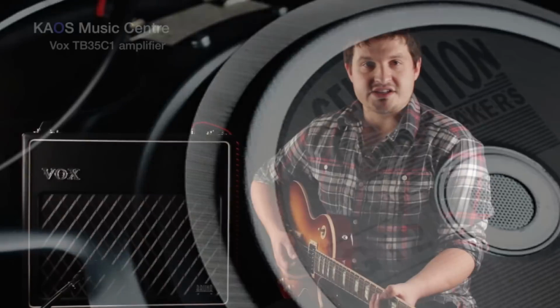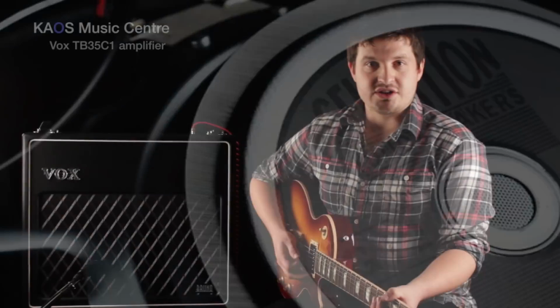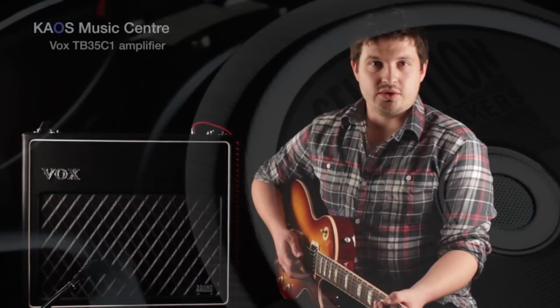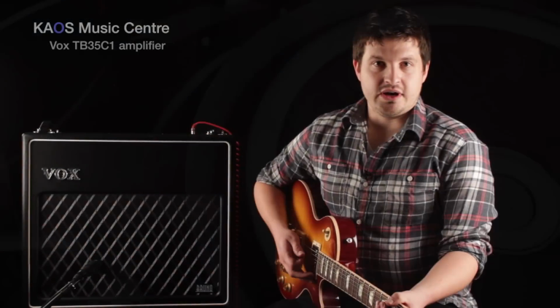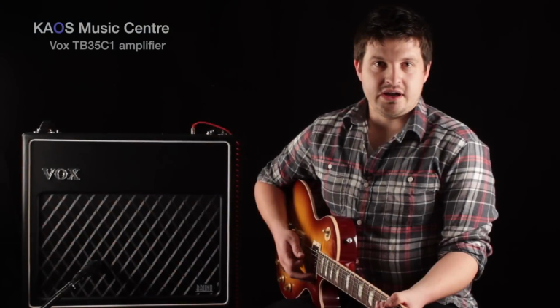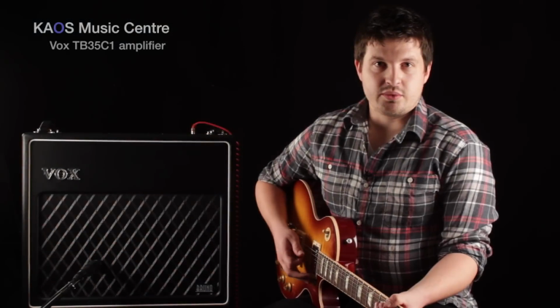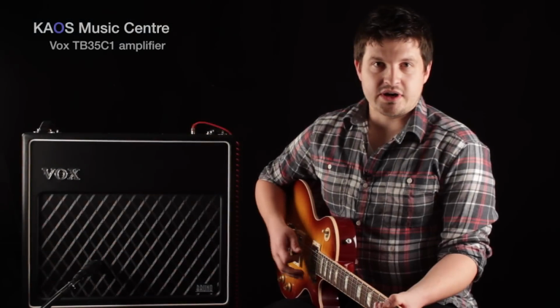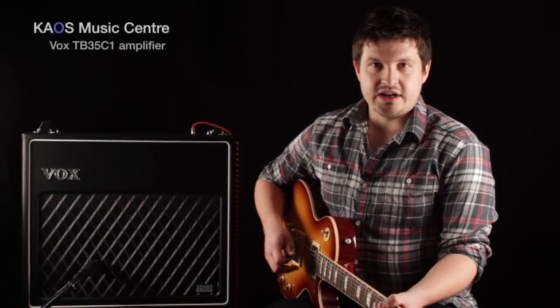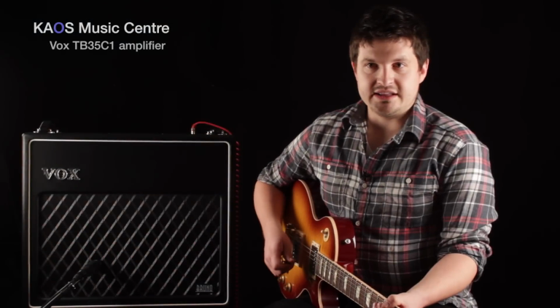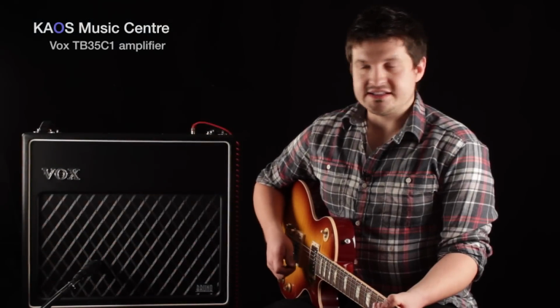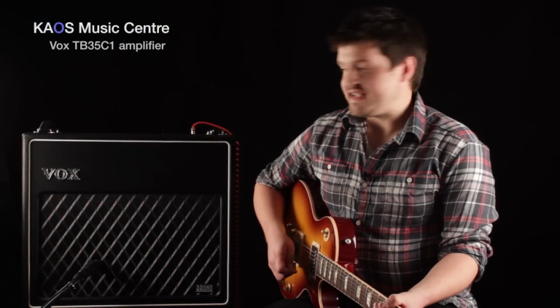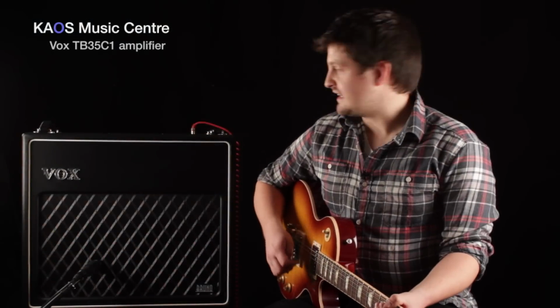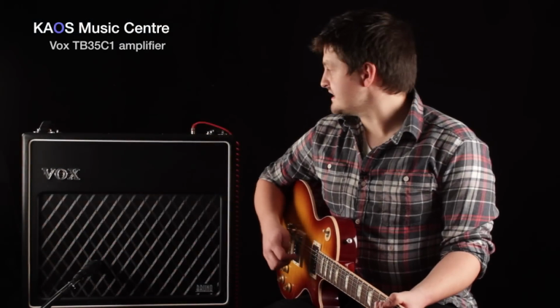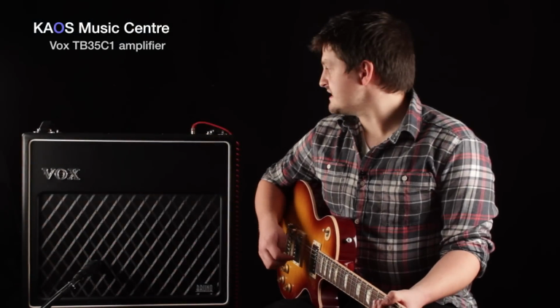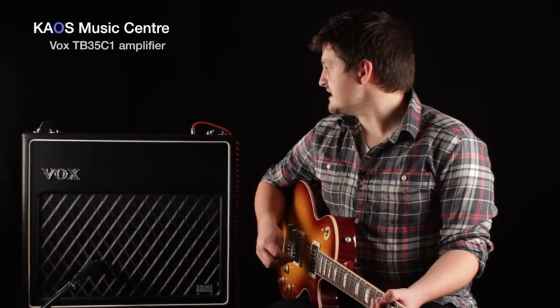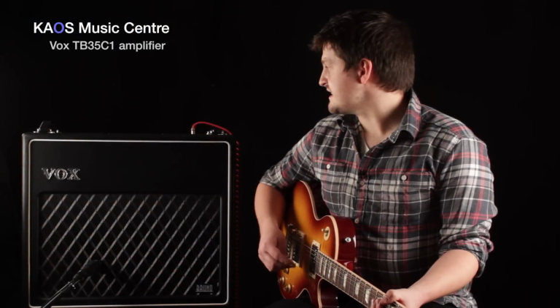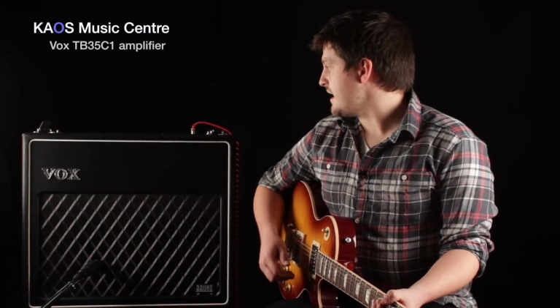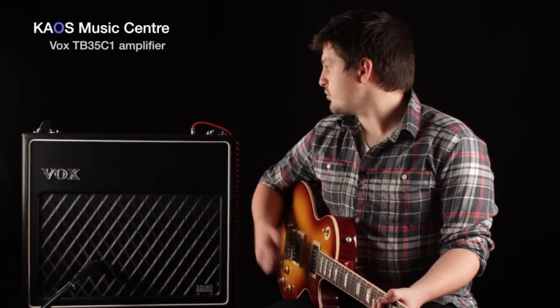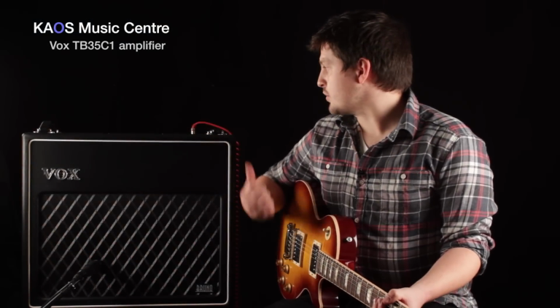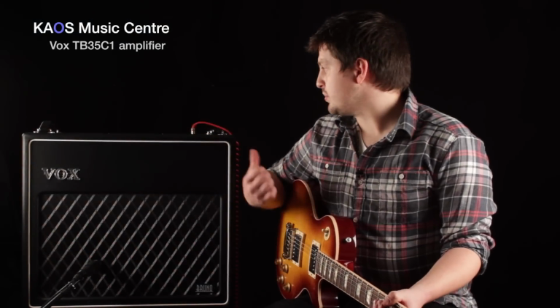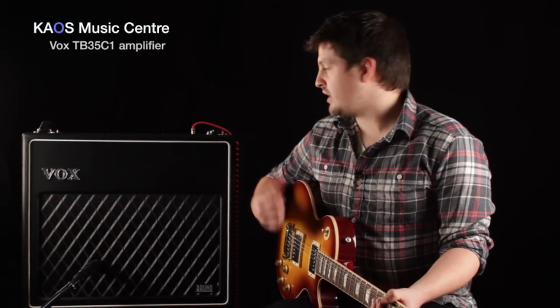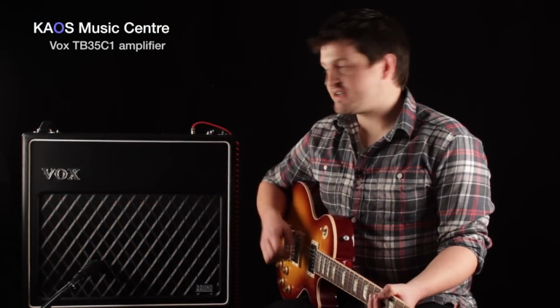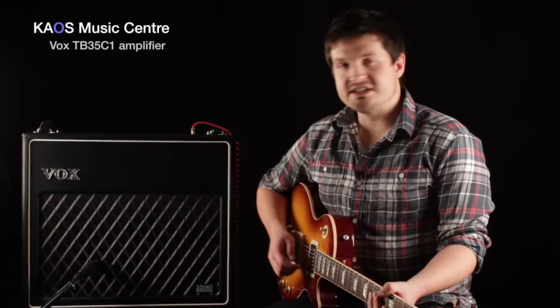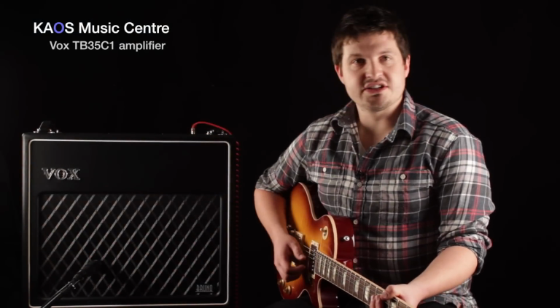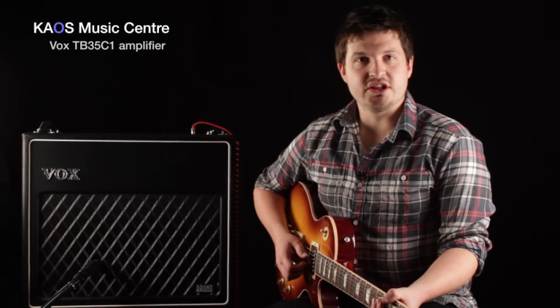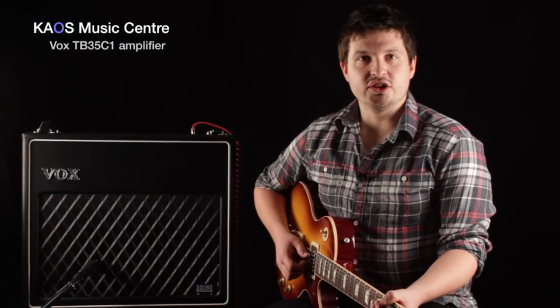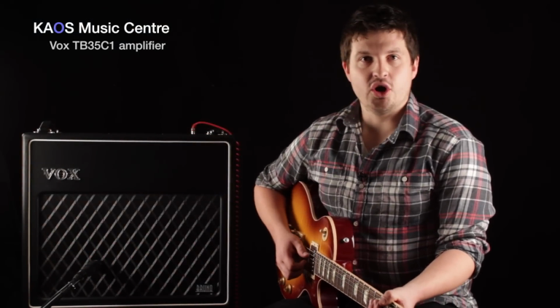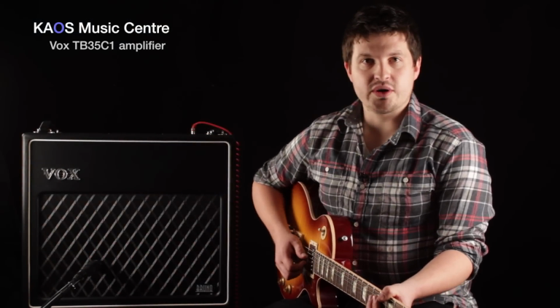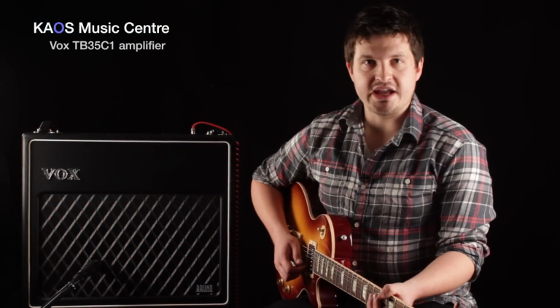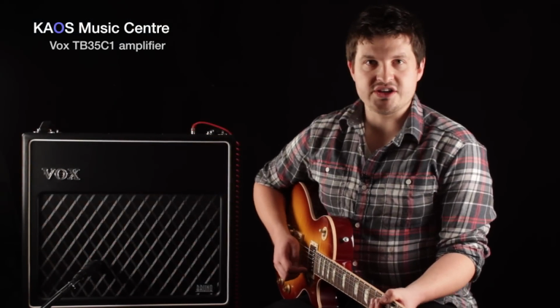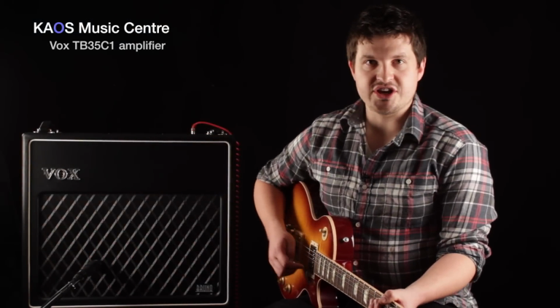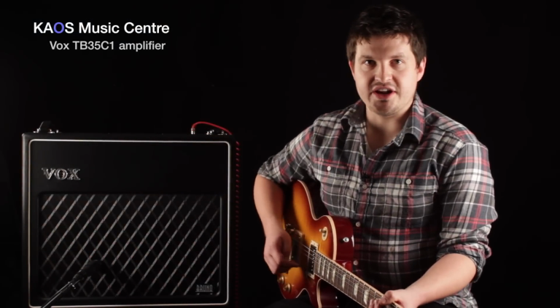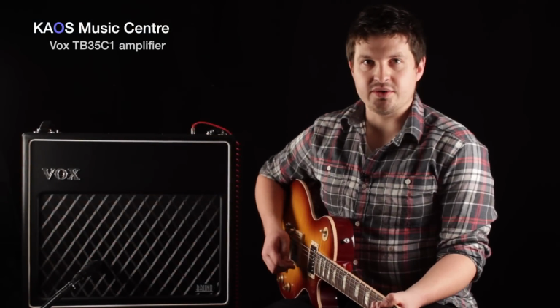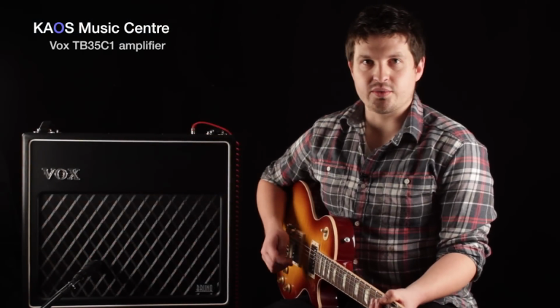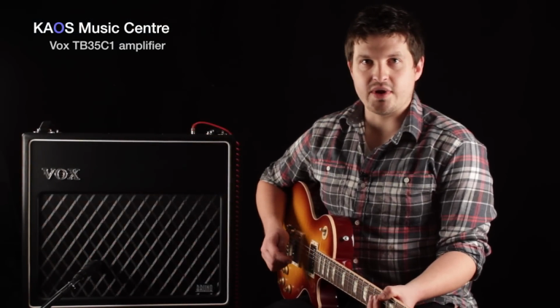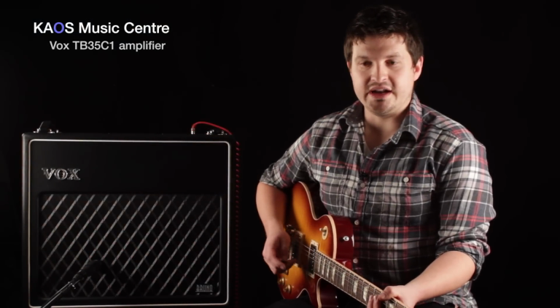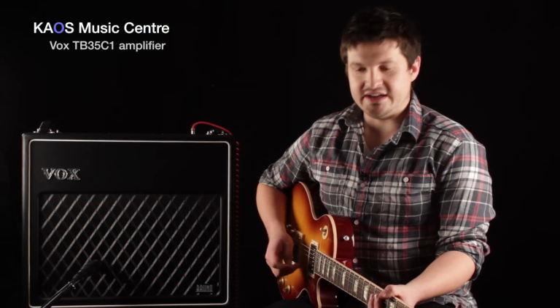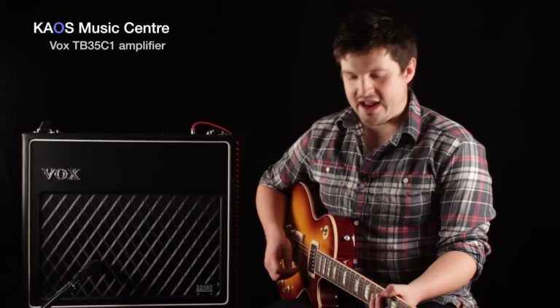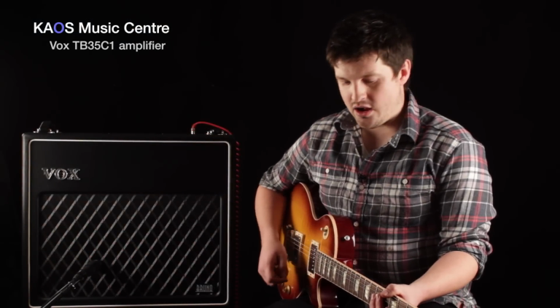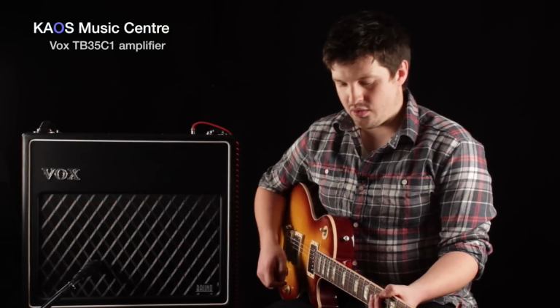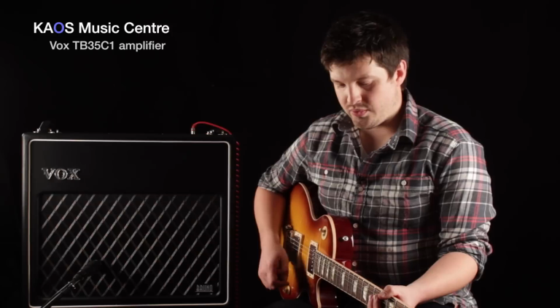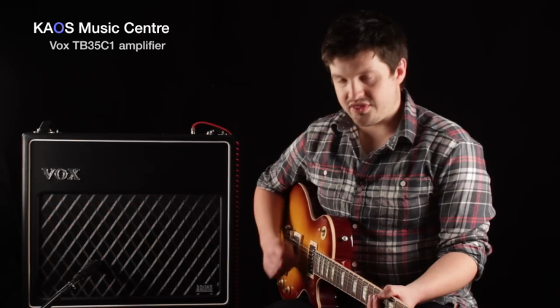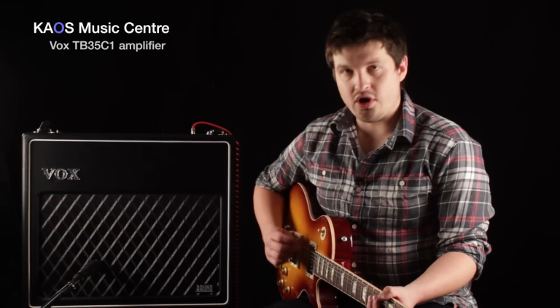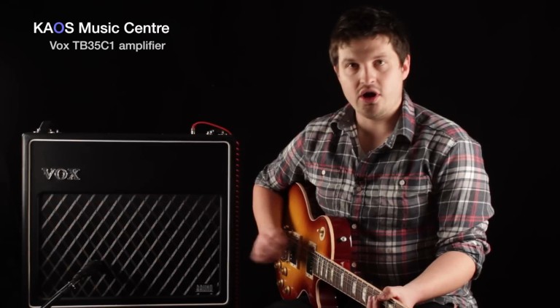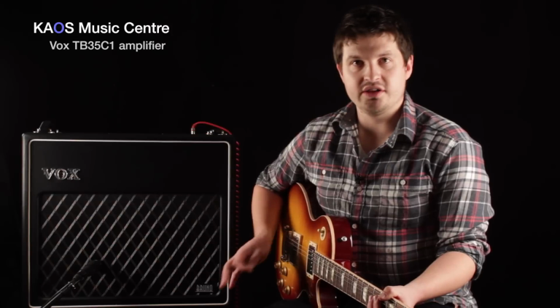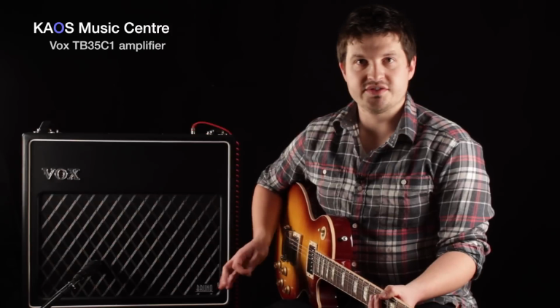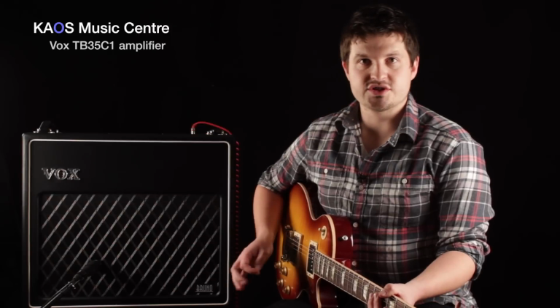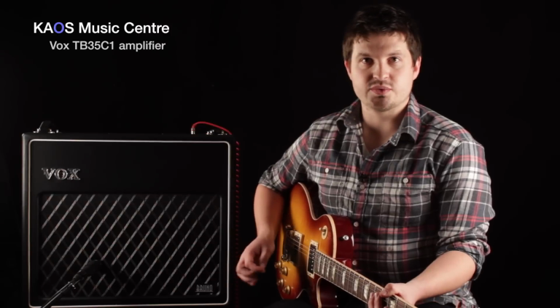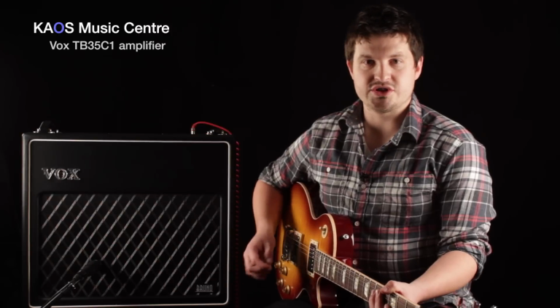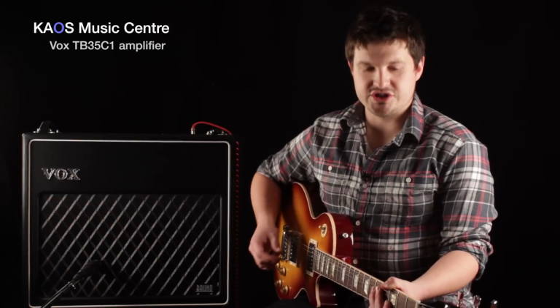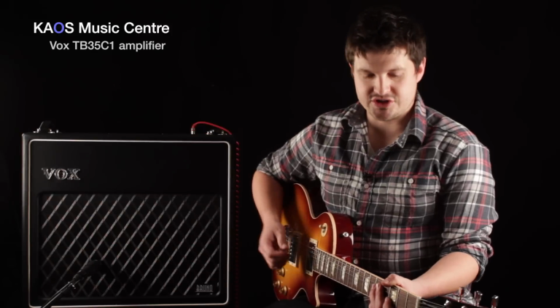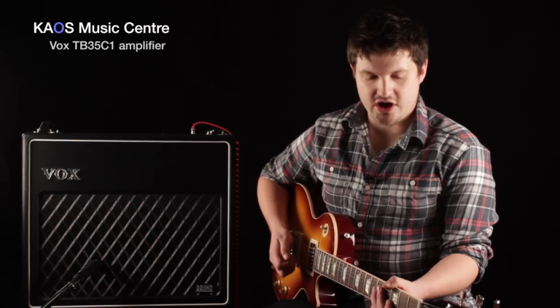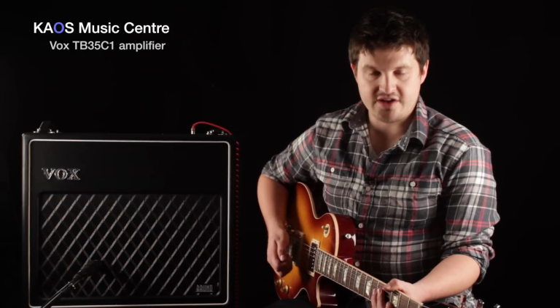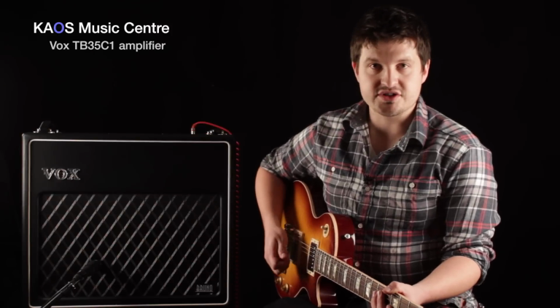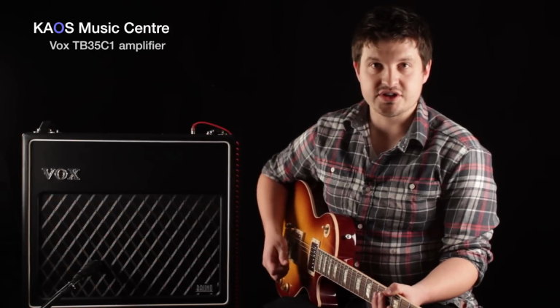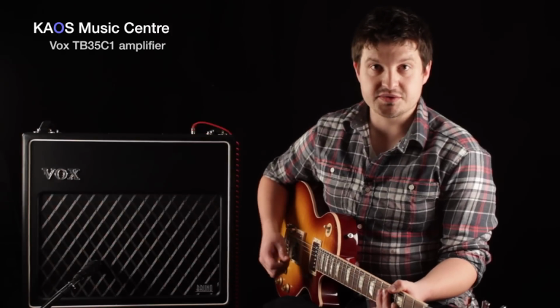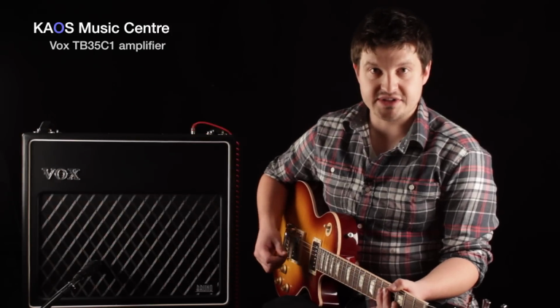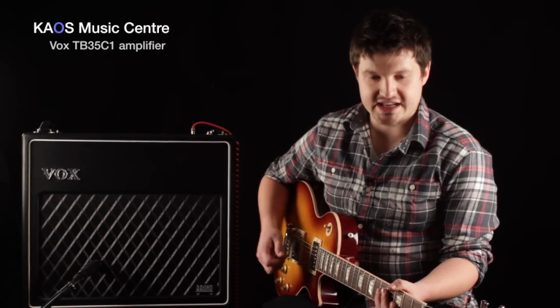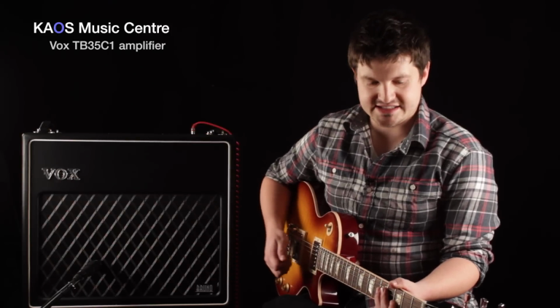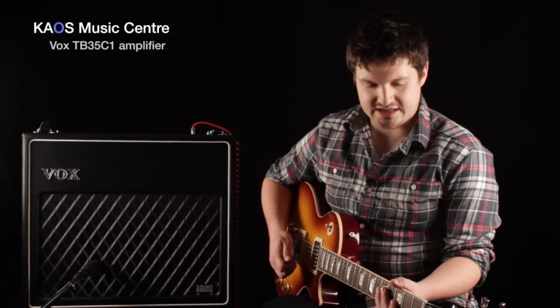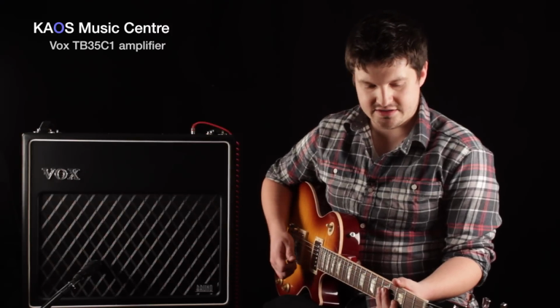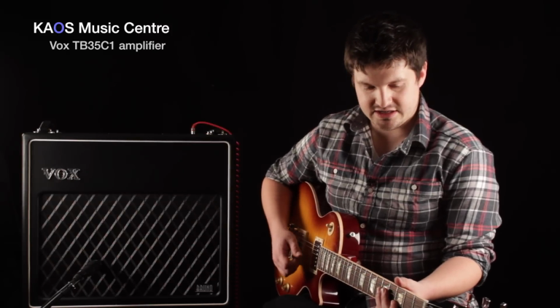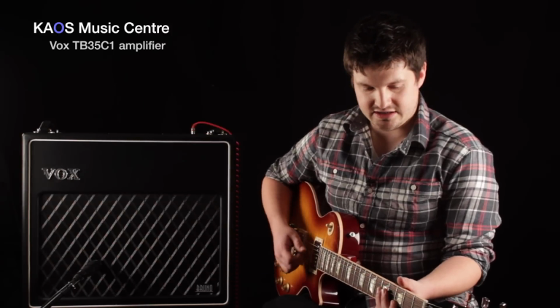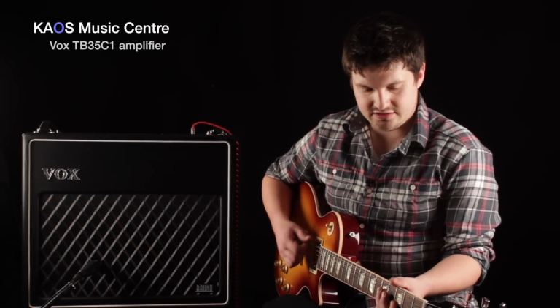We're gonna take a listen to this amp. We're plugged into the low gain channel right now with all of the switches off, so here's what that sounds like.